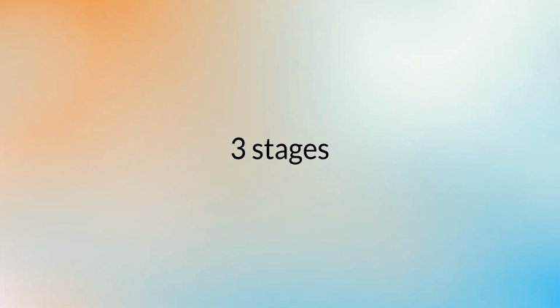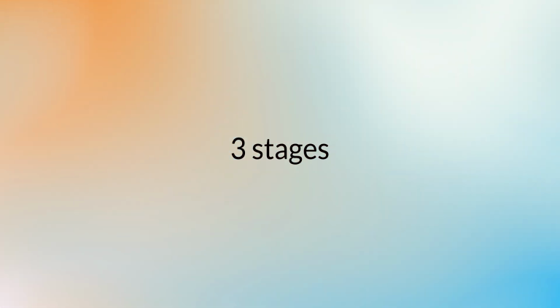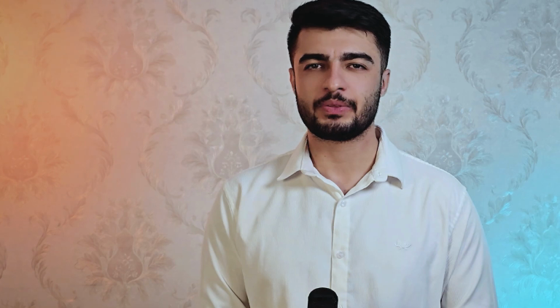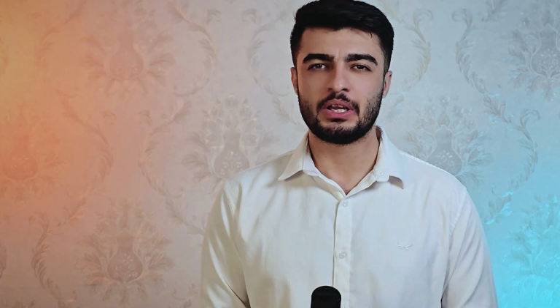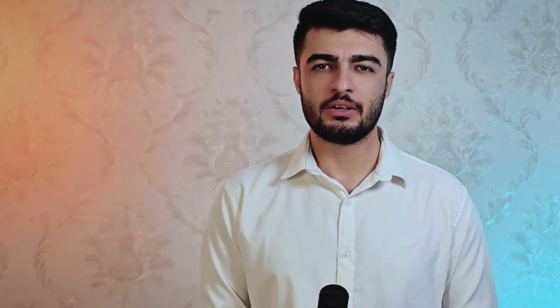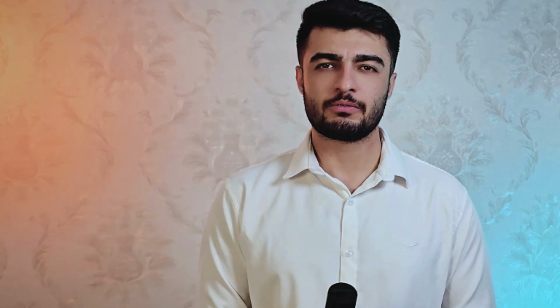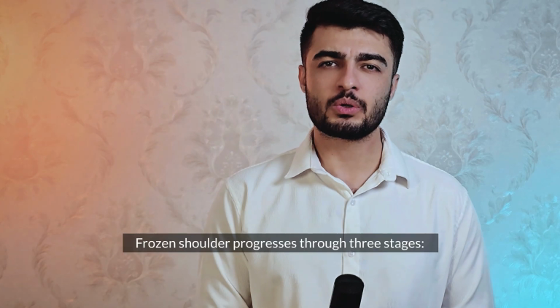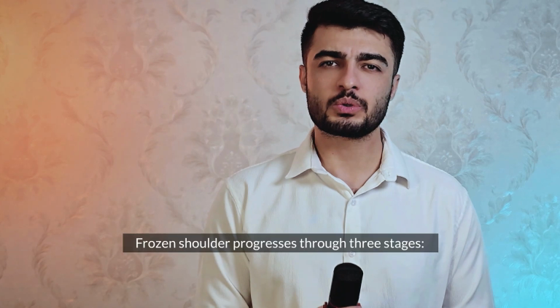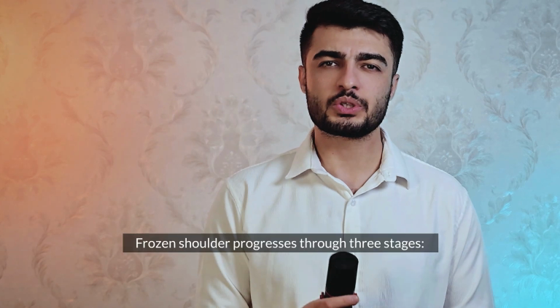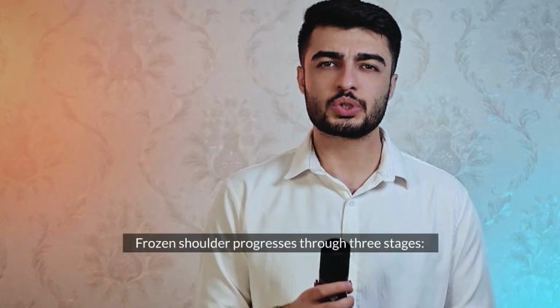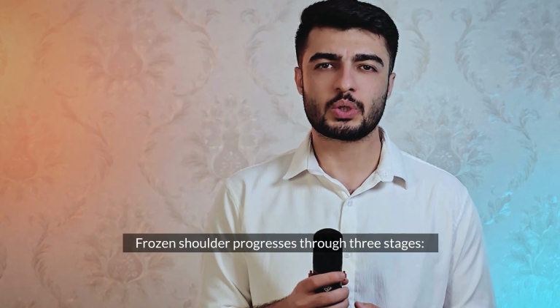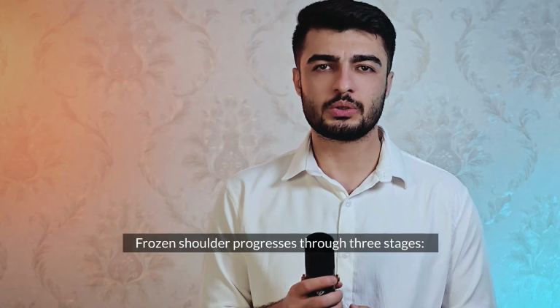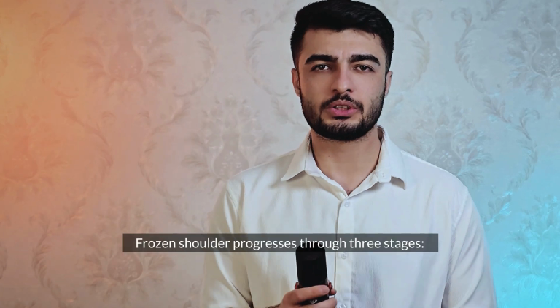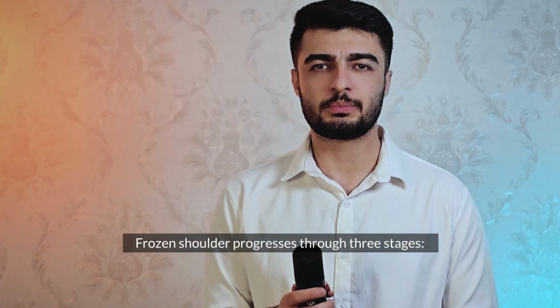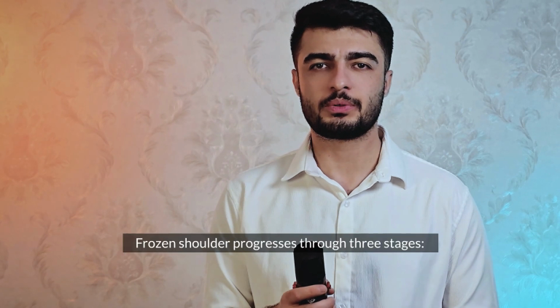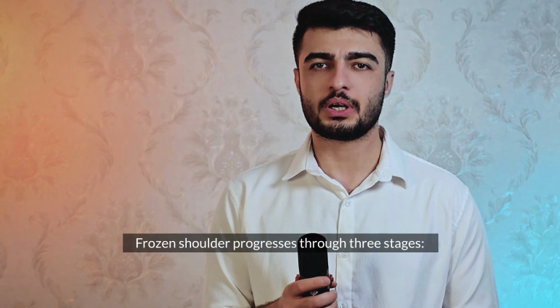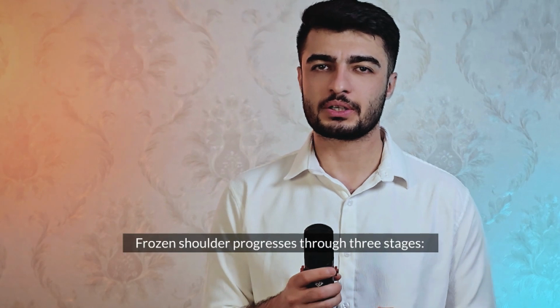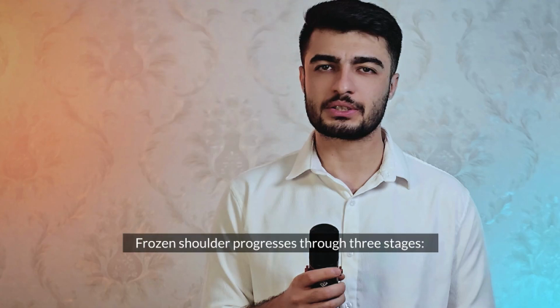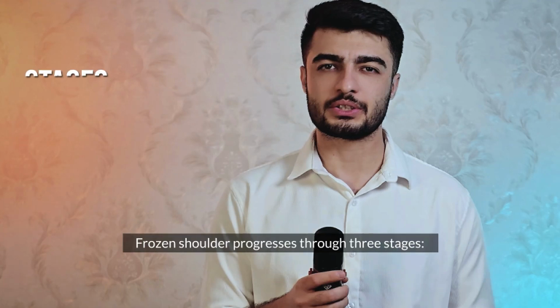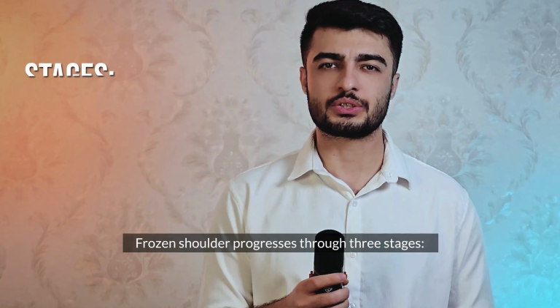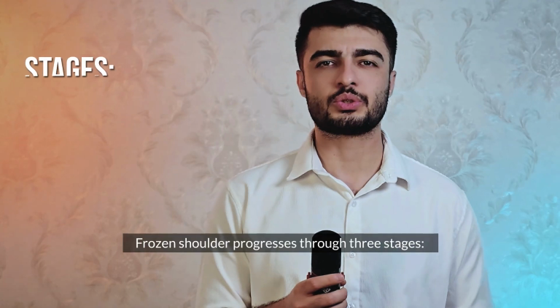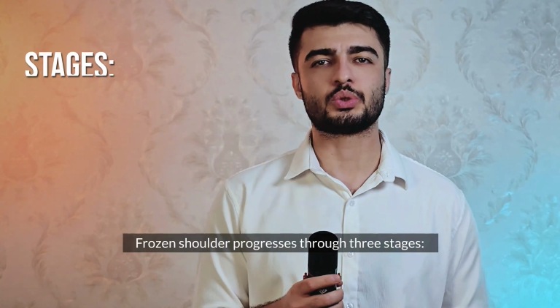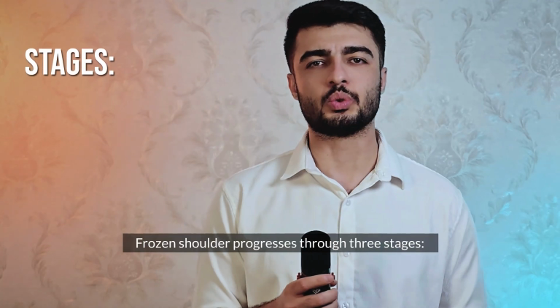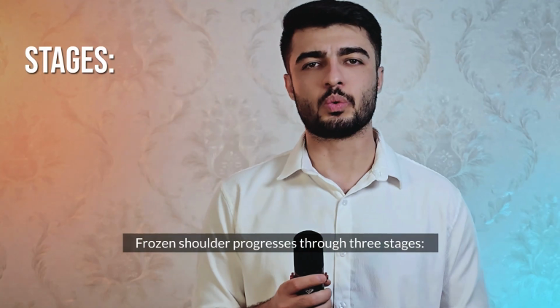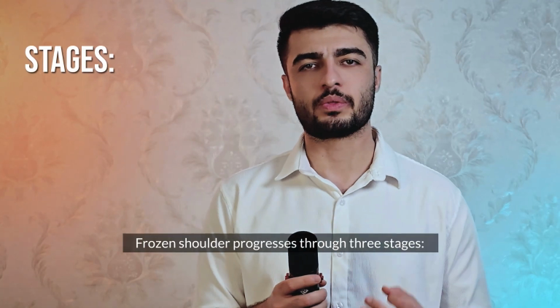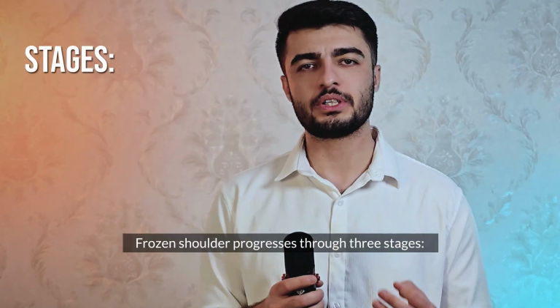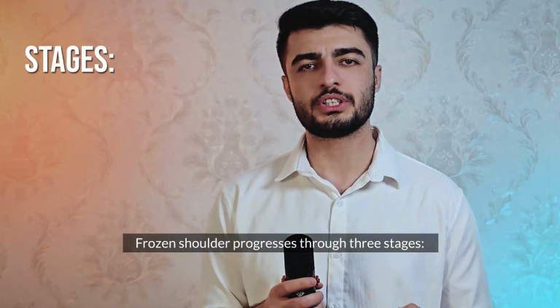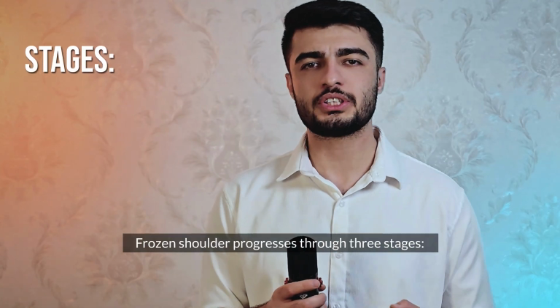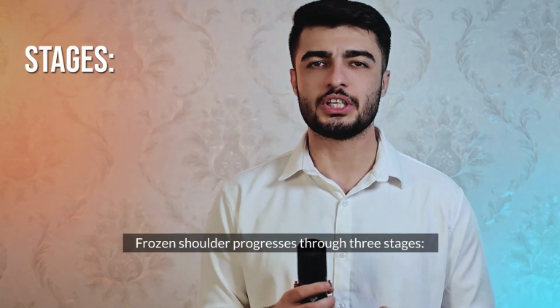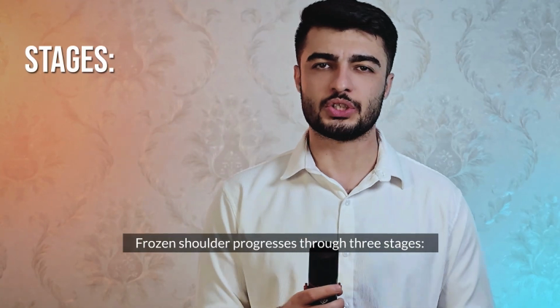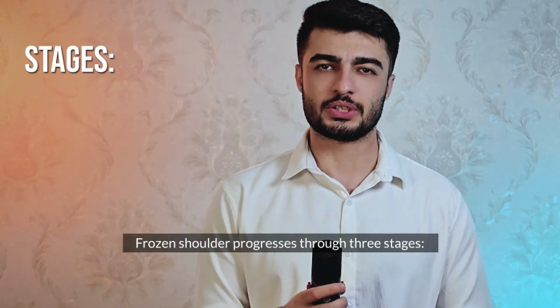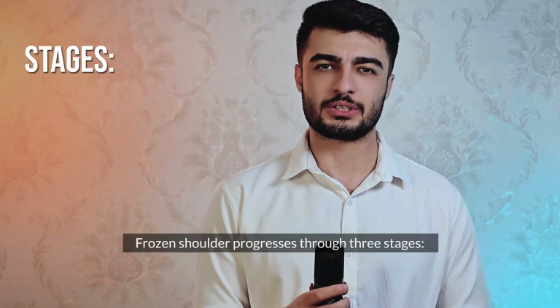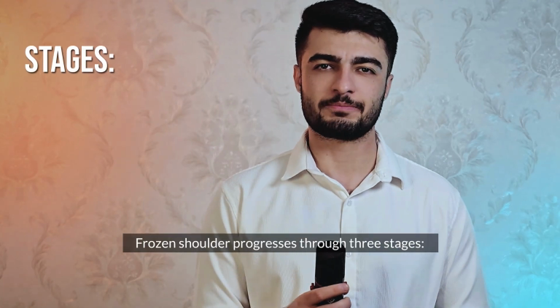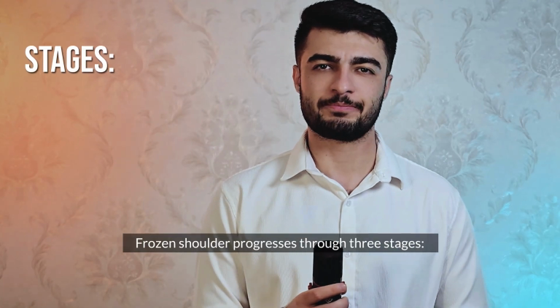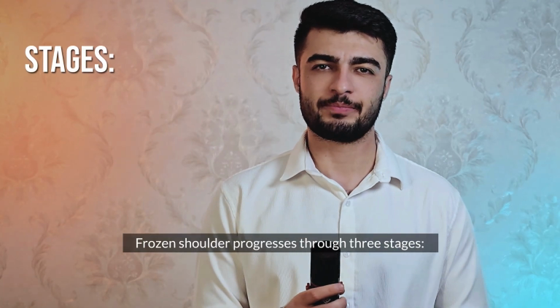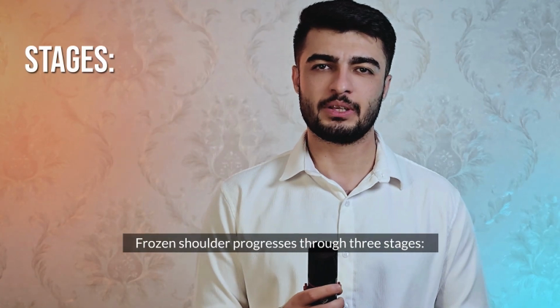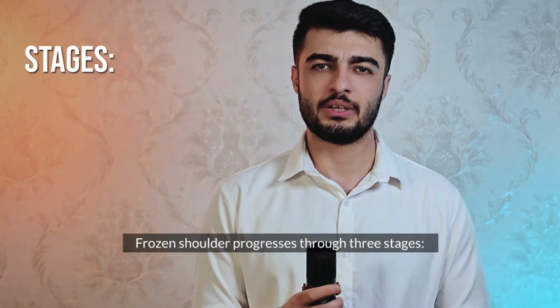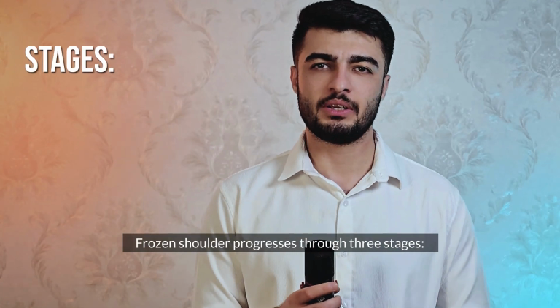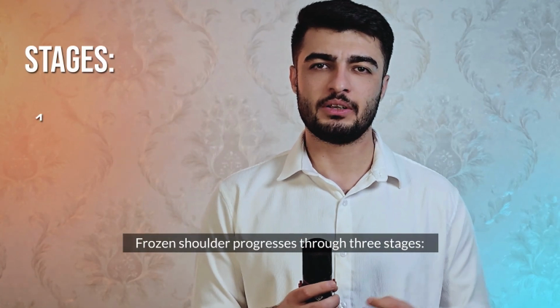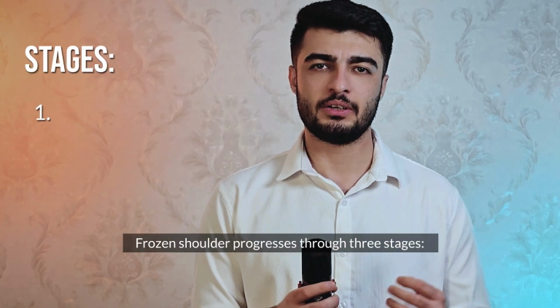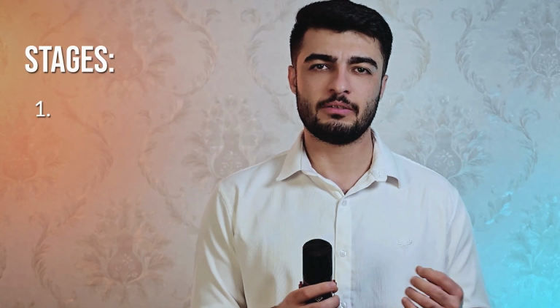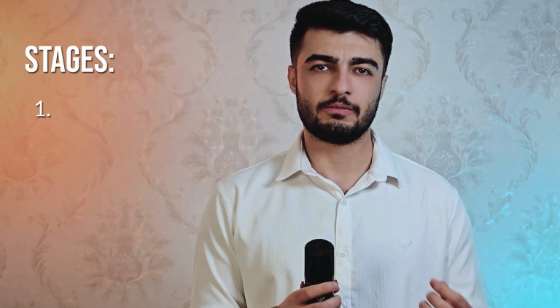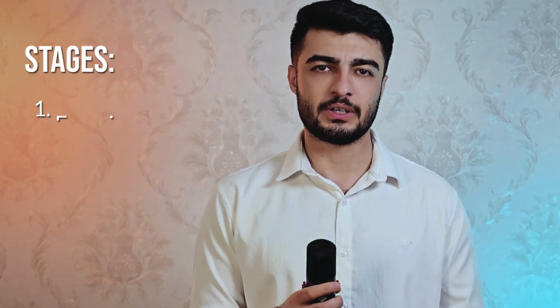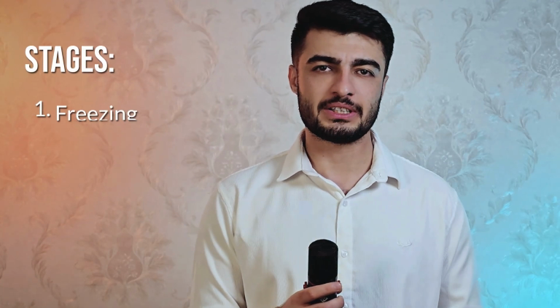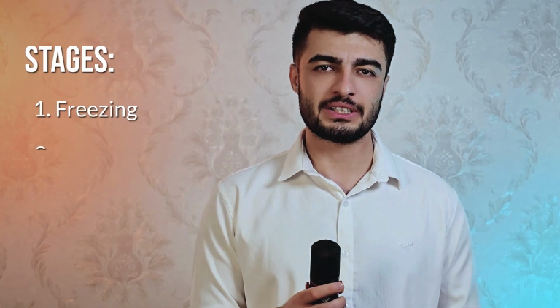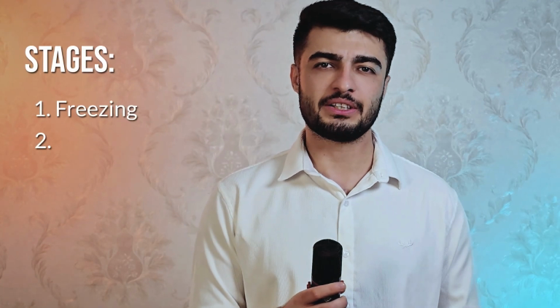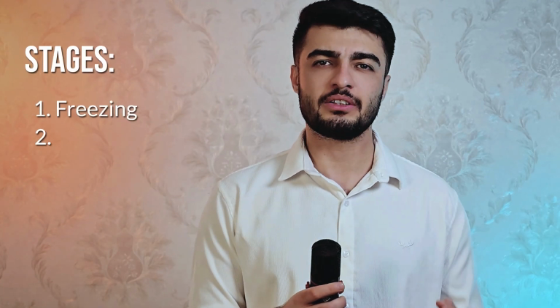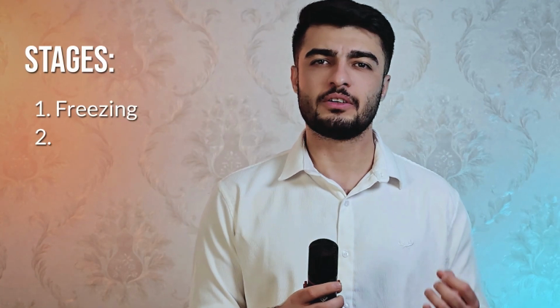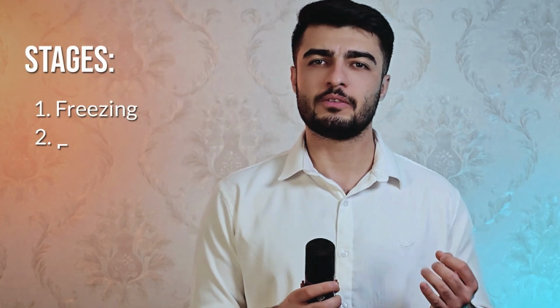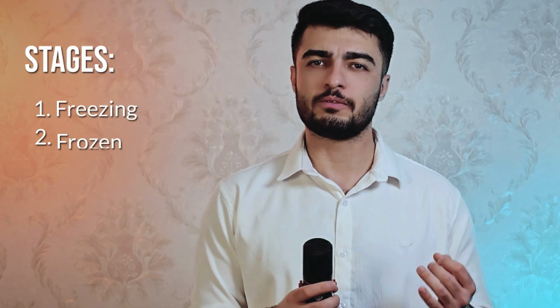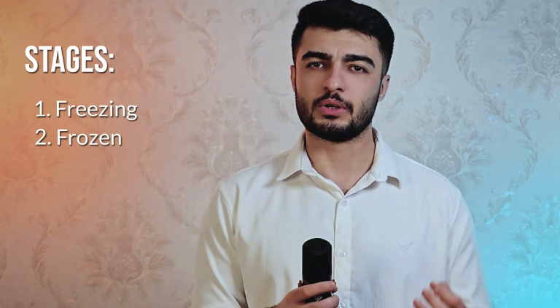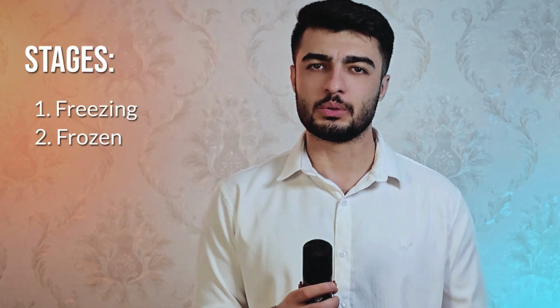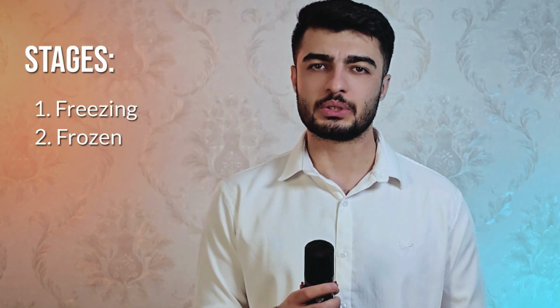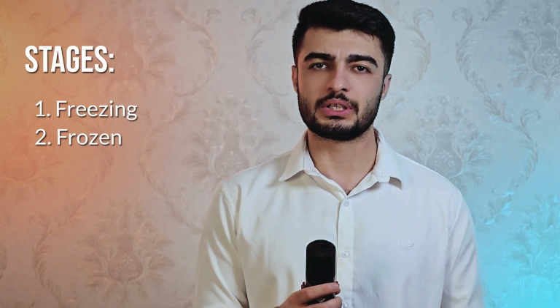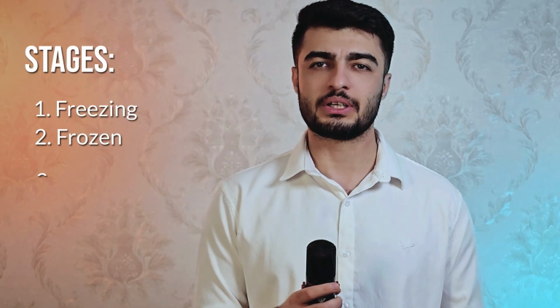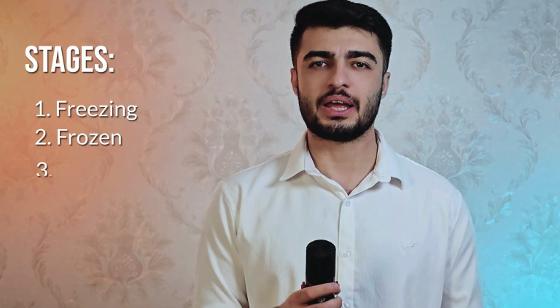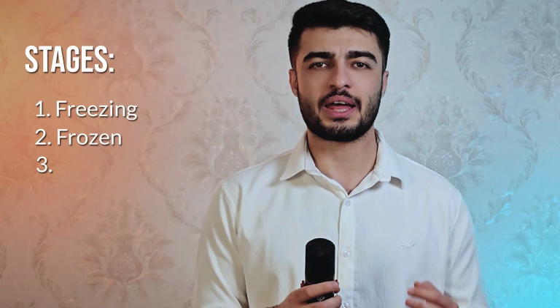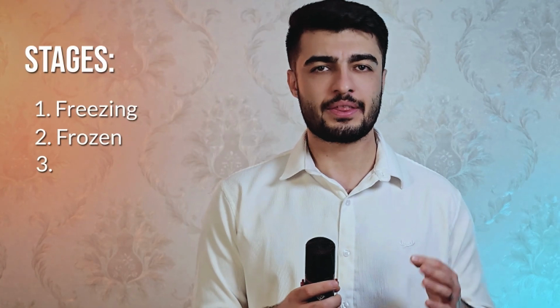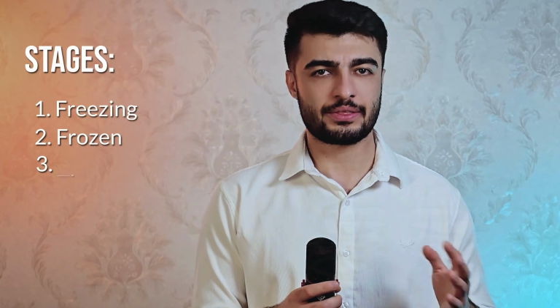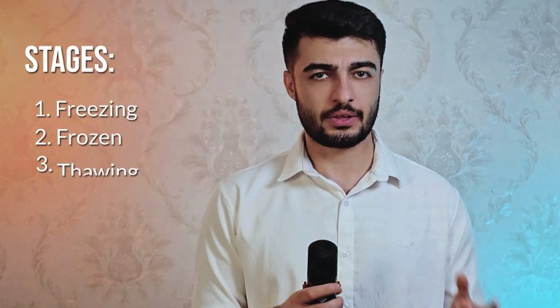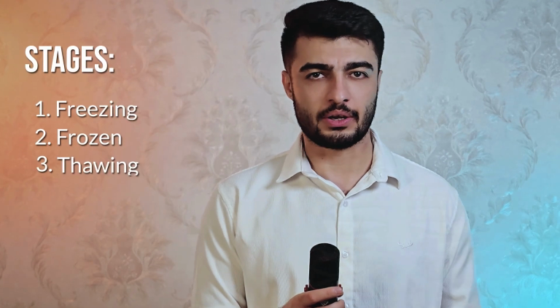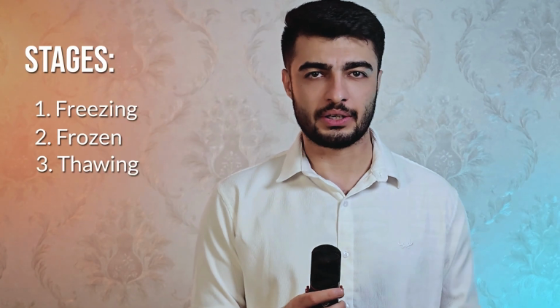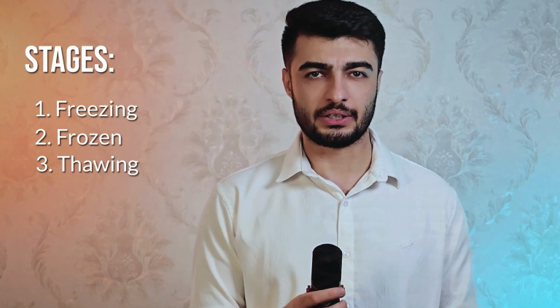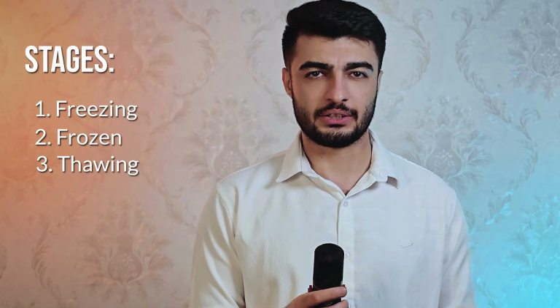Frozen shoulder progresses through three stages: freezing, frozen, and thawing.